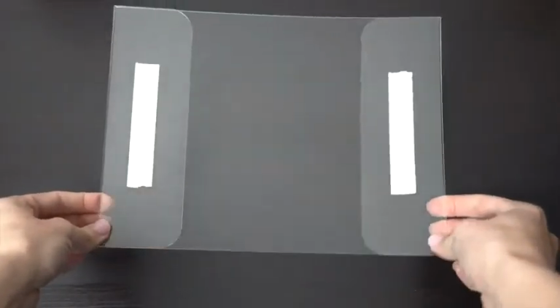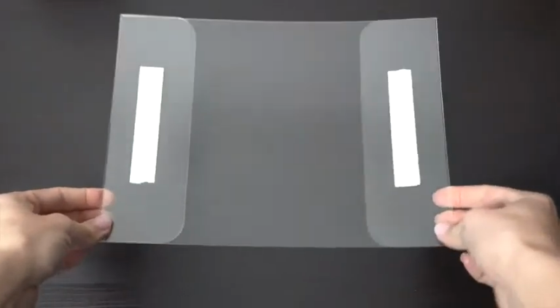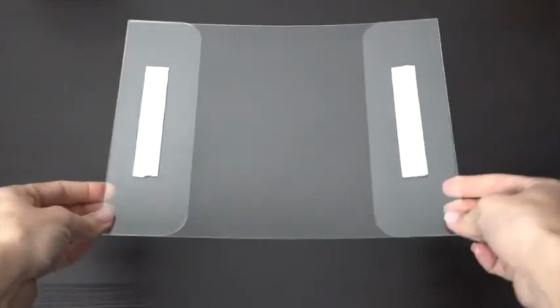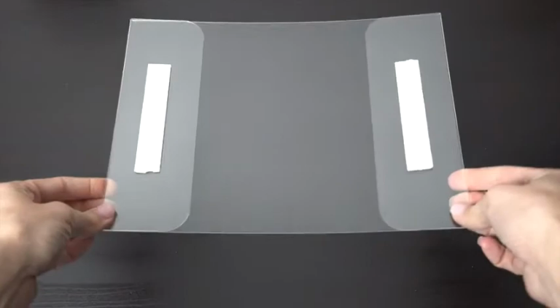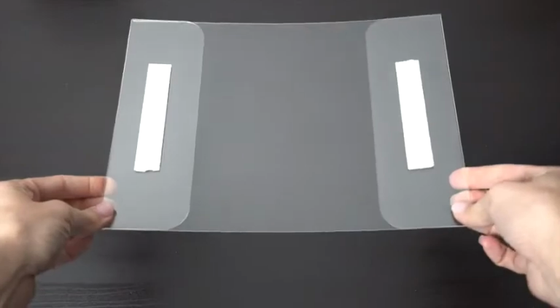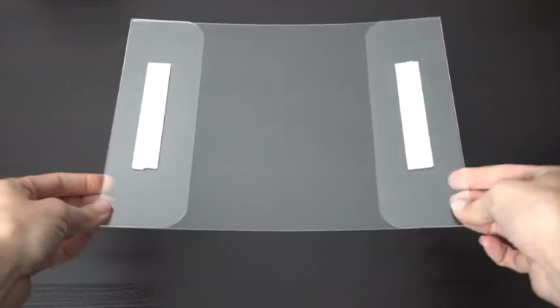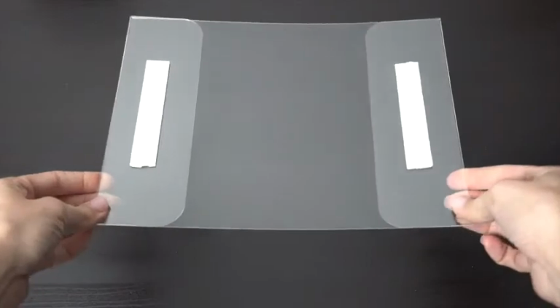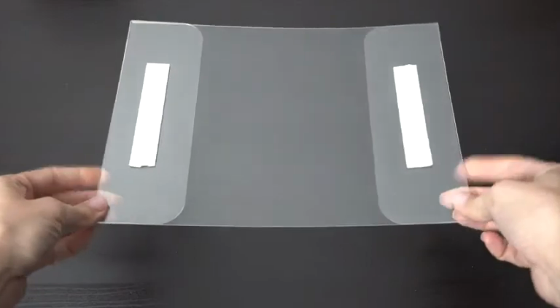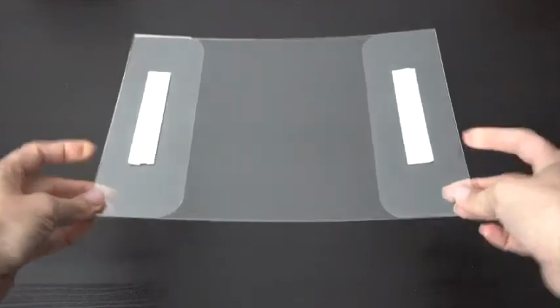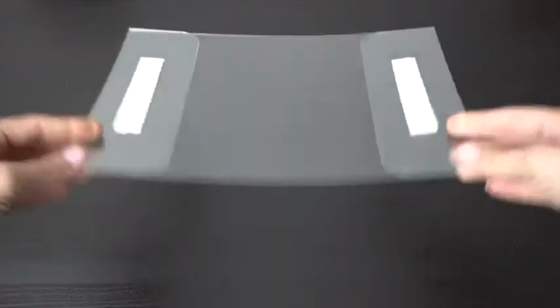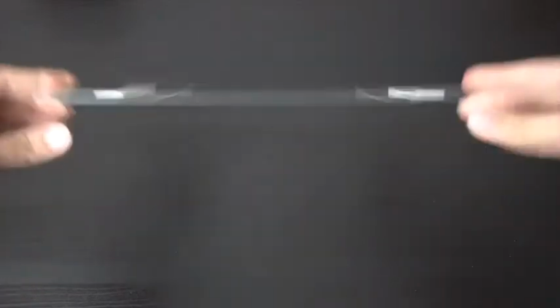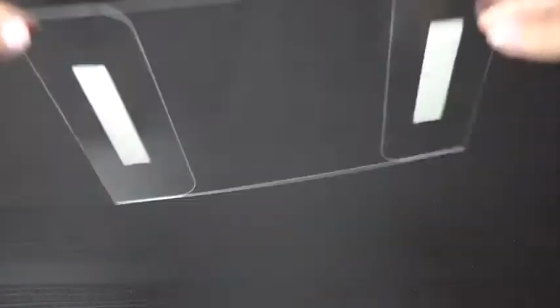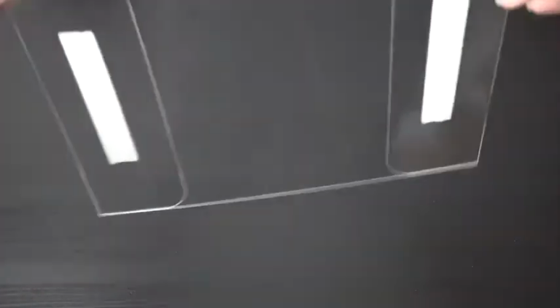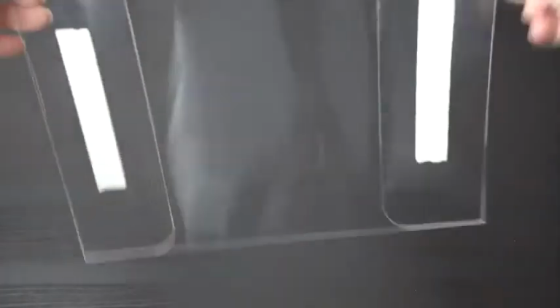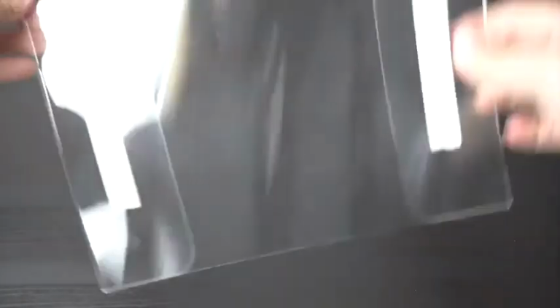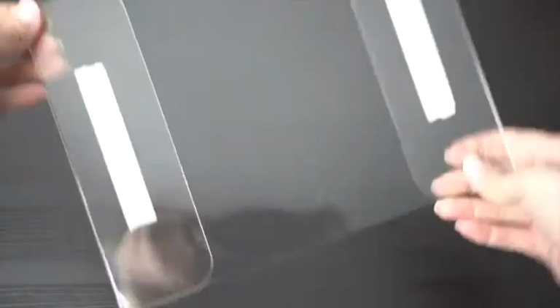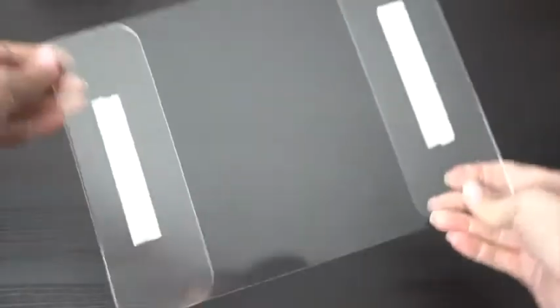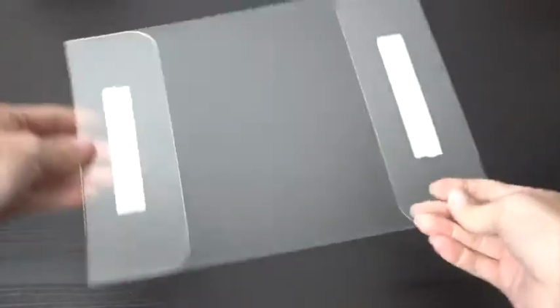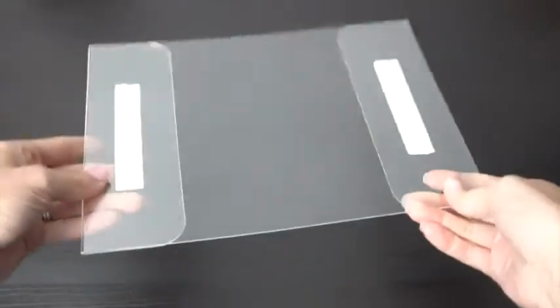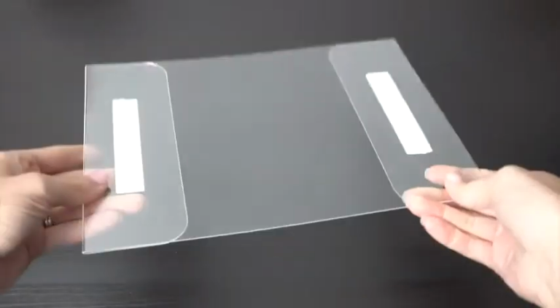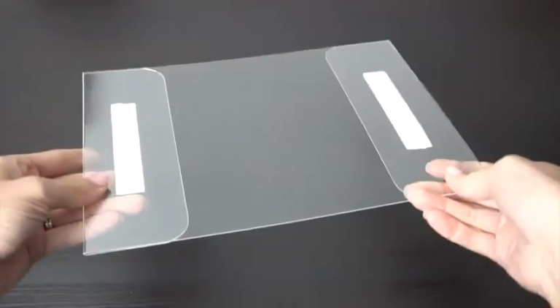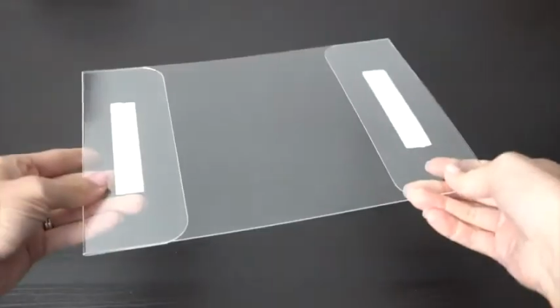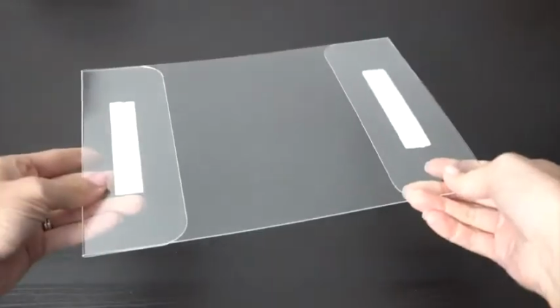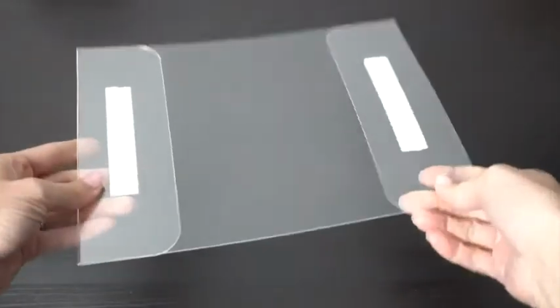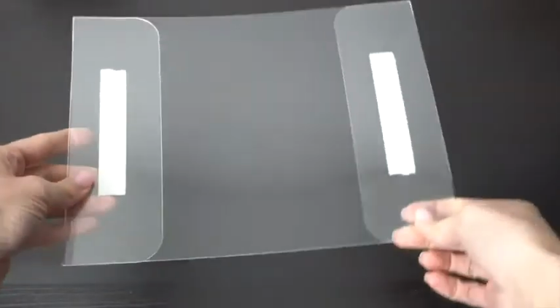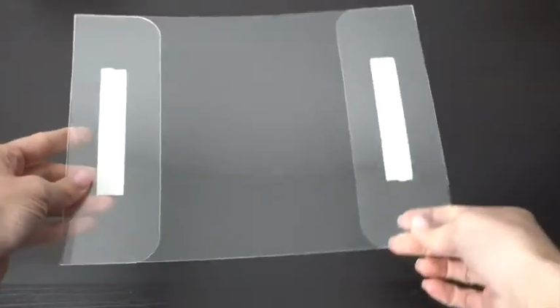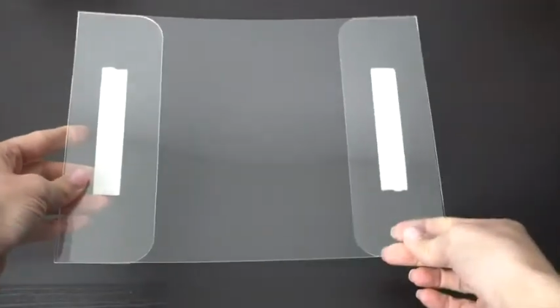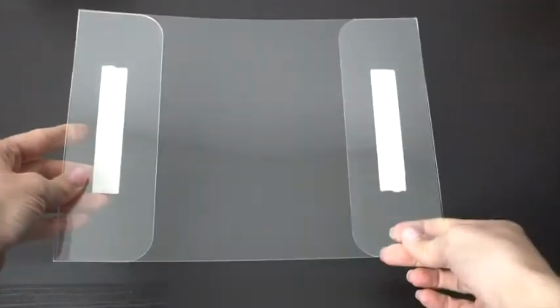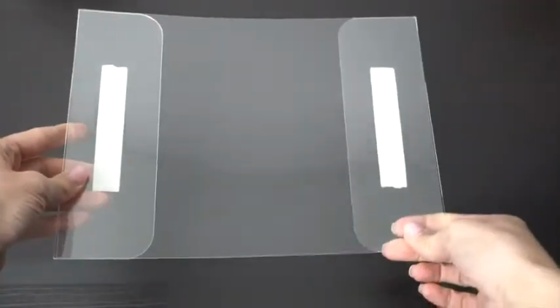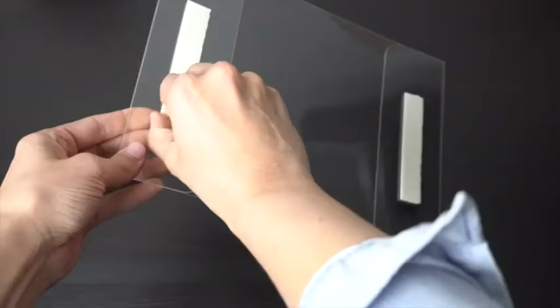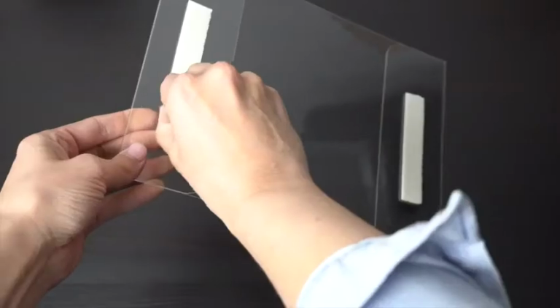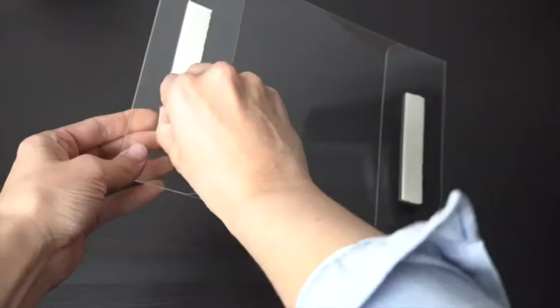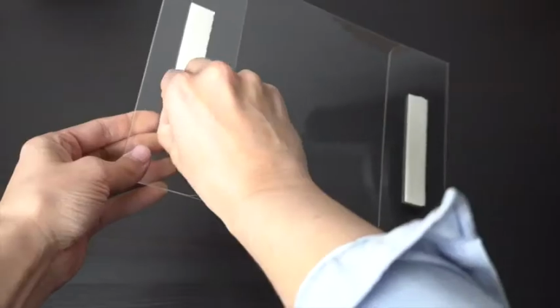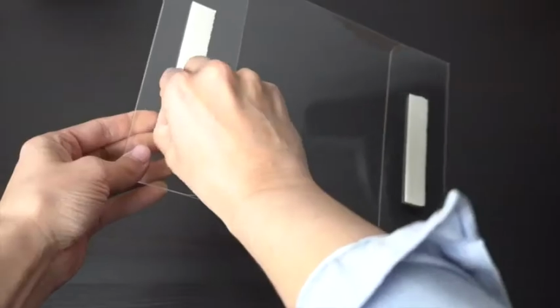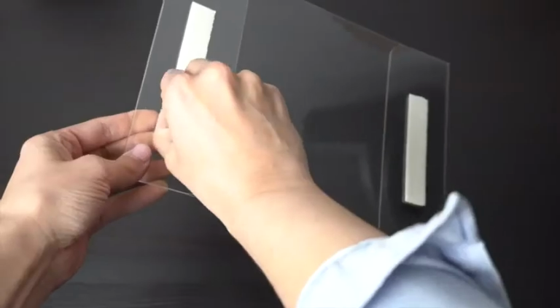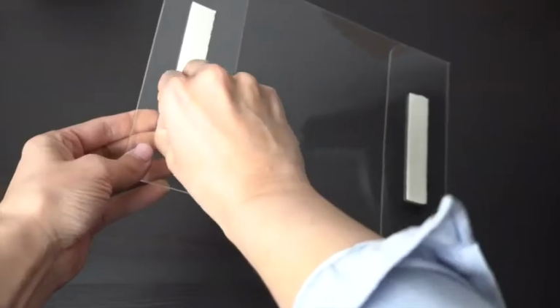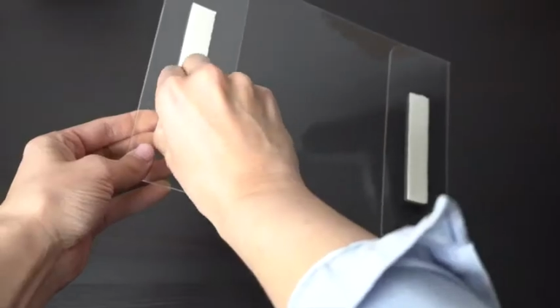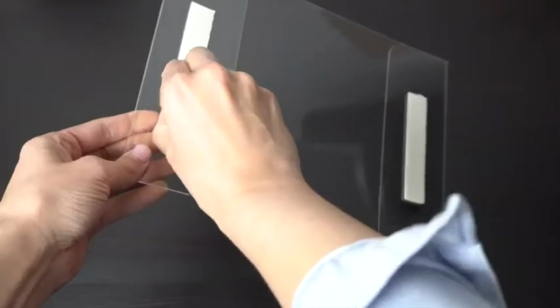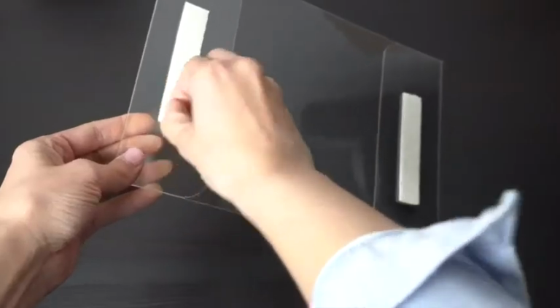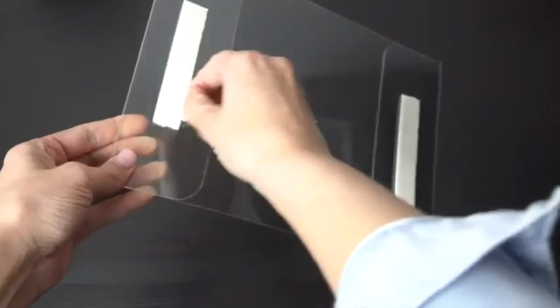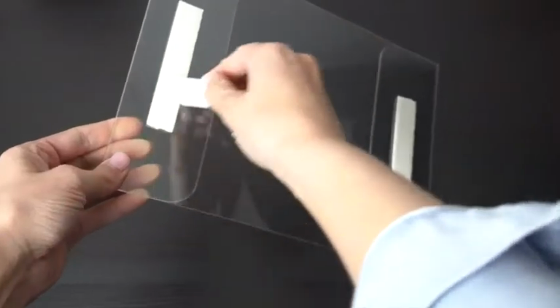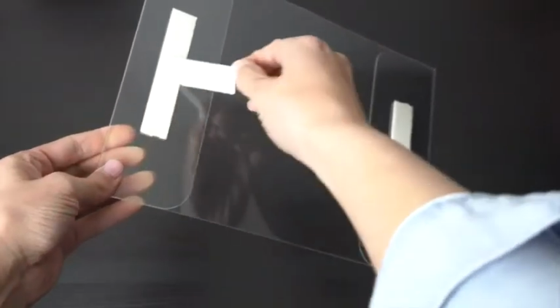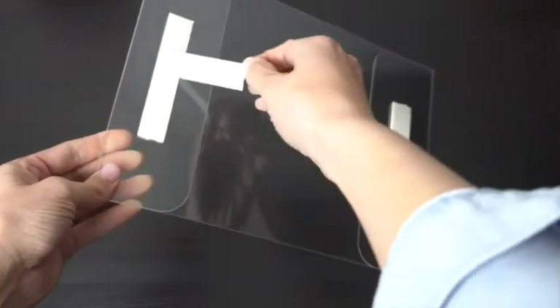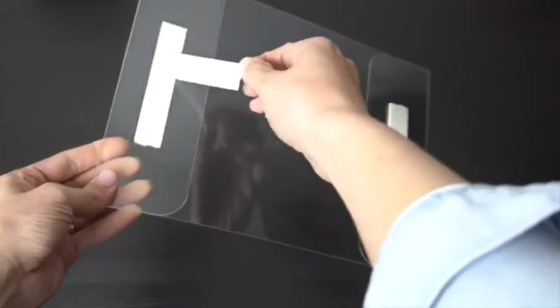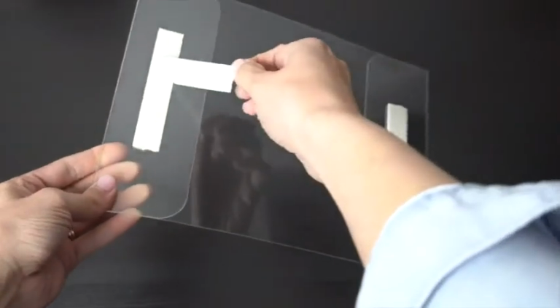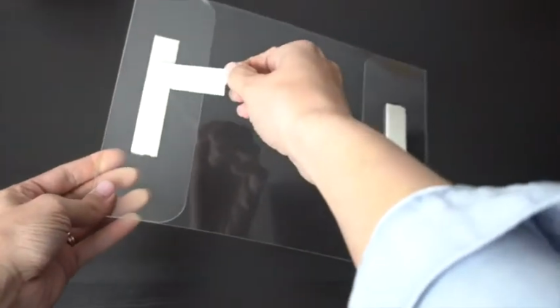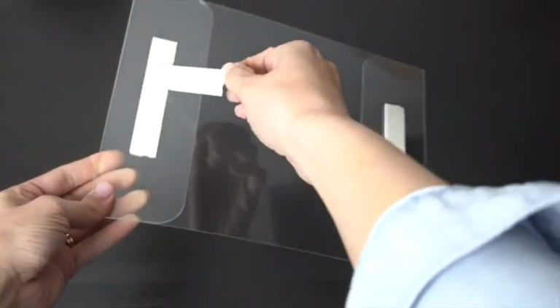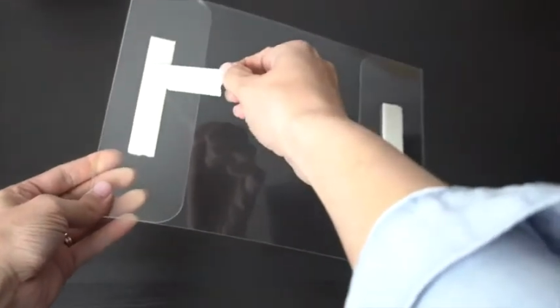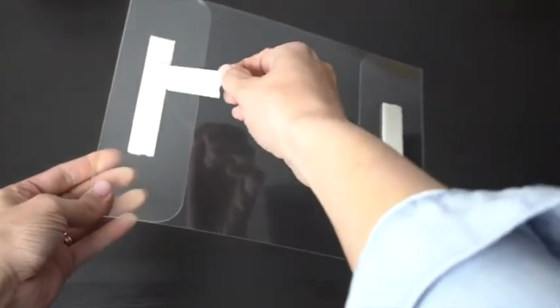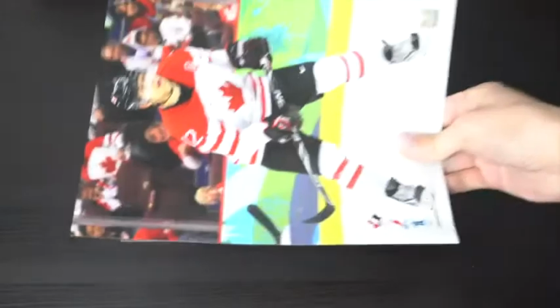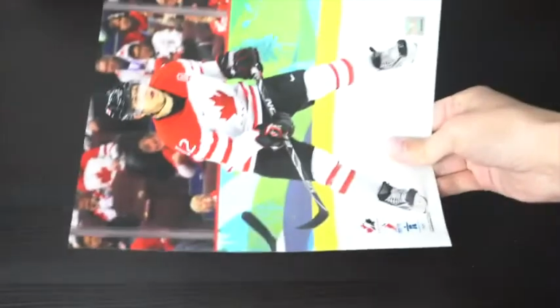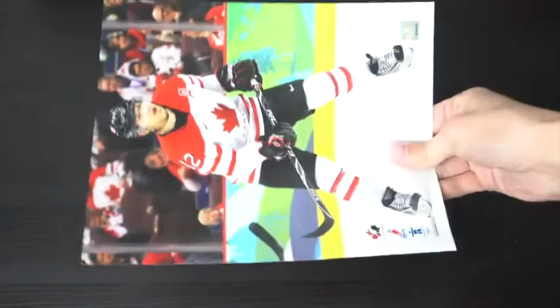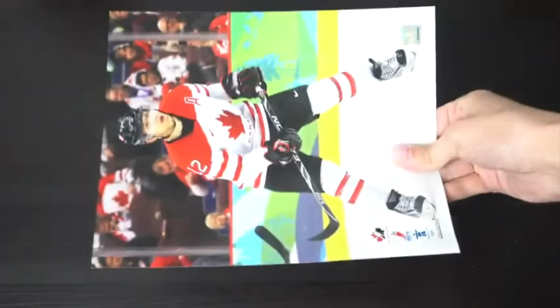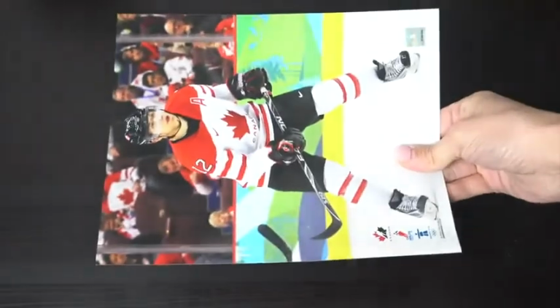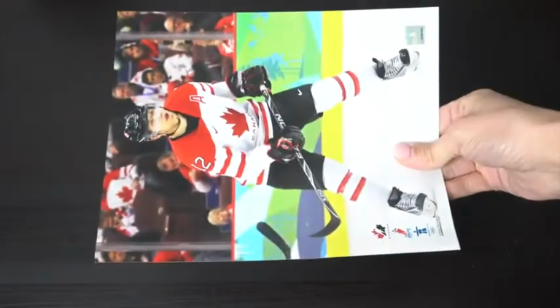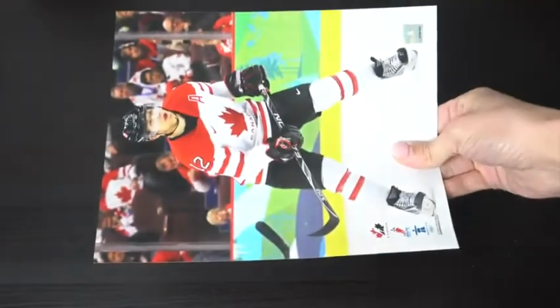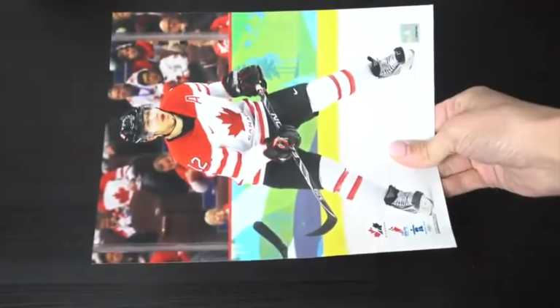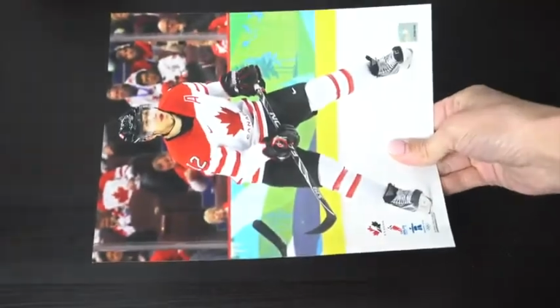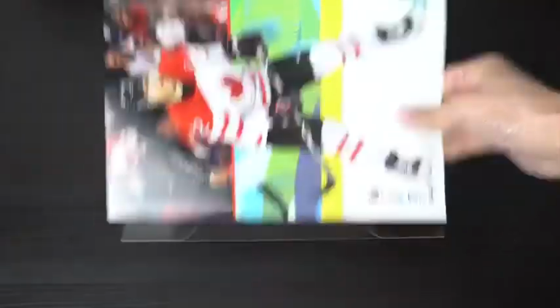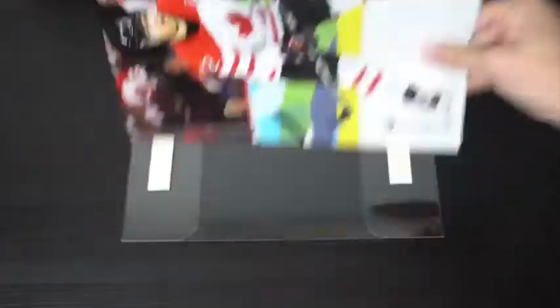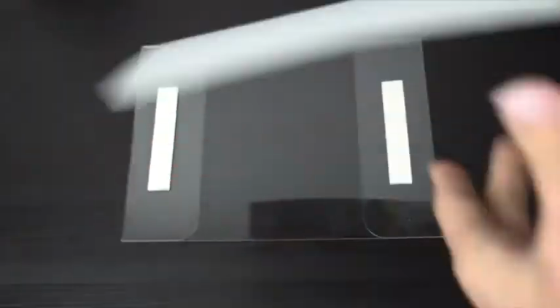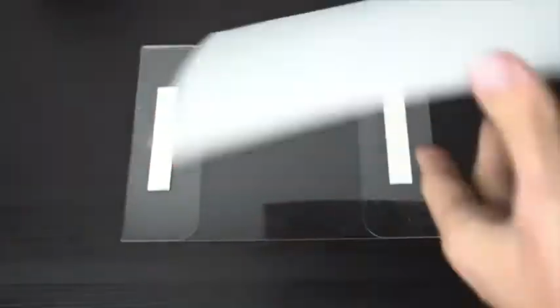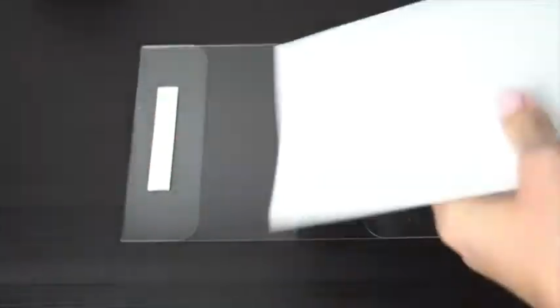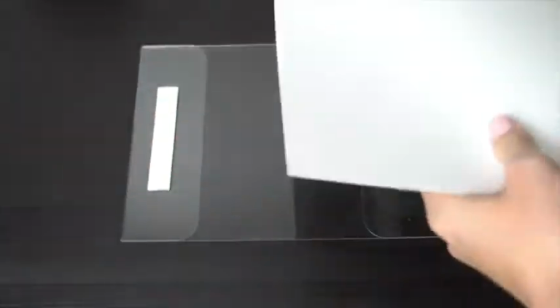No hardware to install. Simply insert the sign, graphic or picture and unseal the adhesive backing and mount it to the wall.